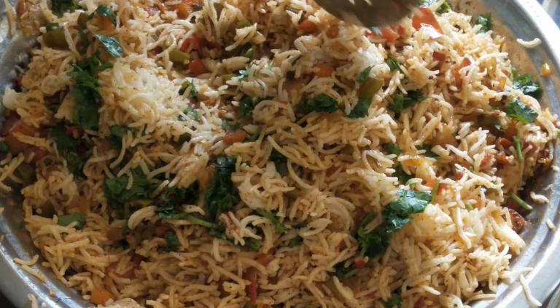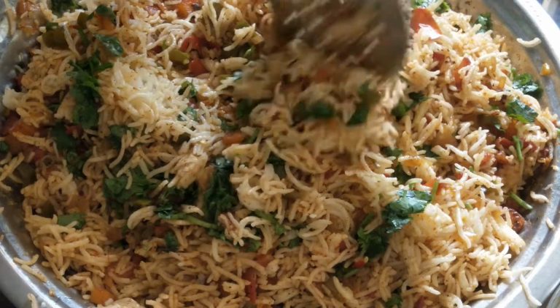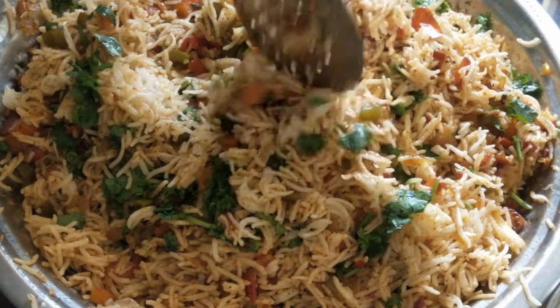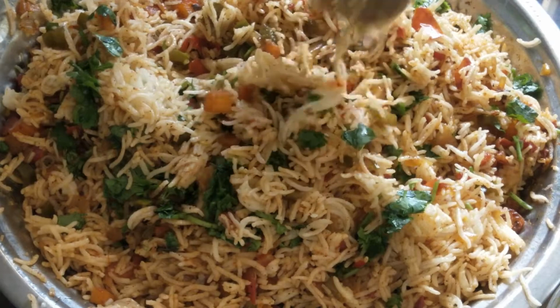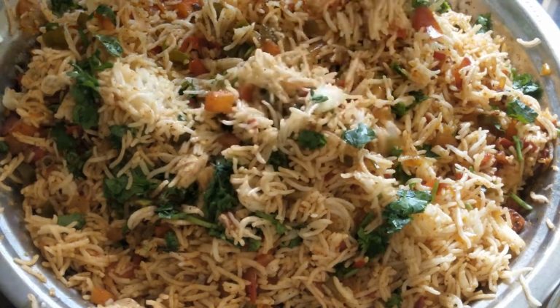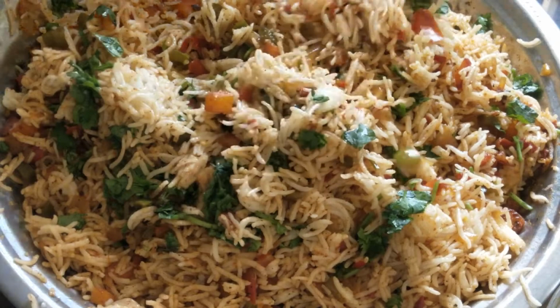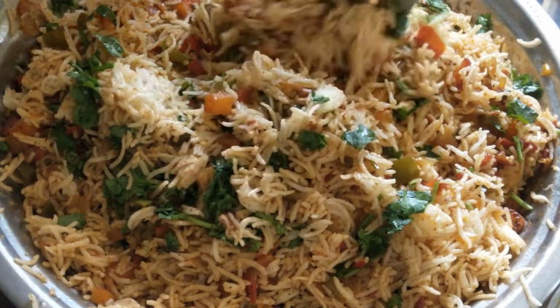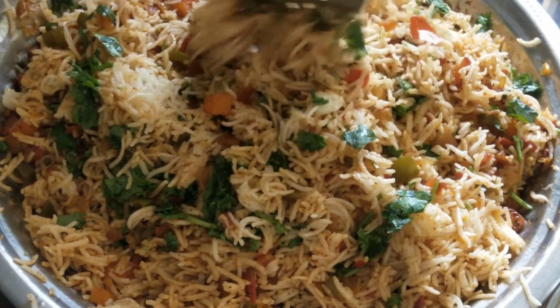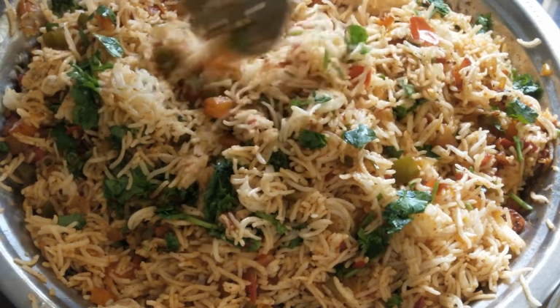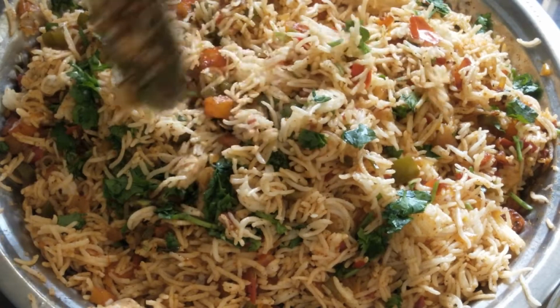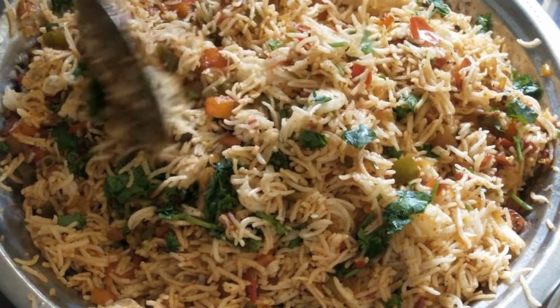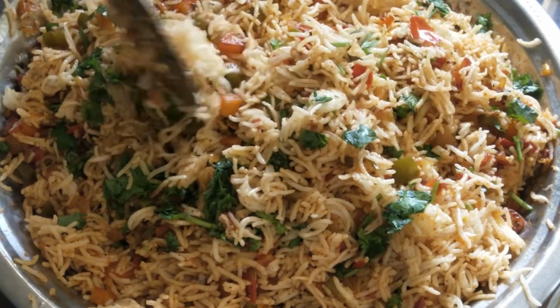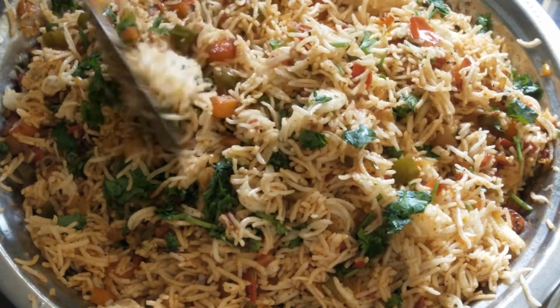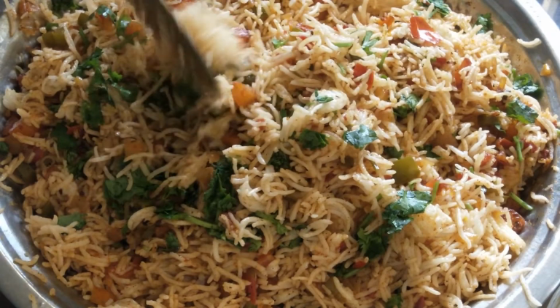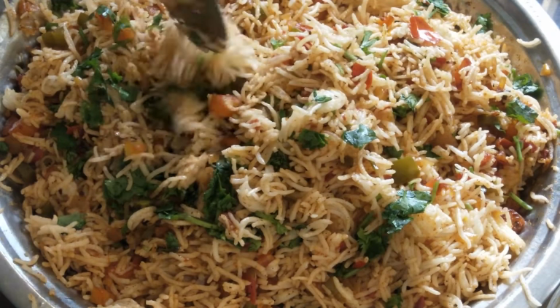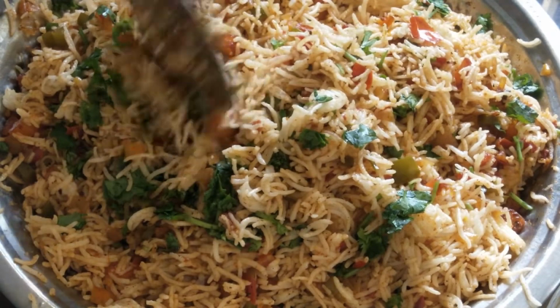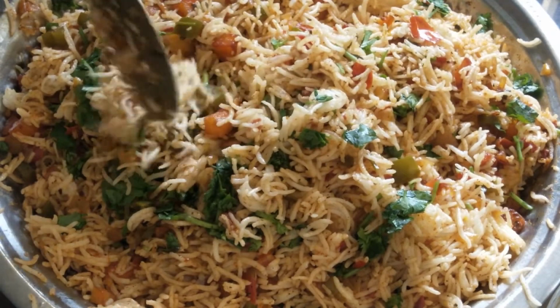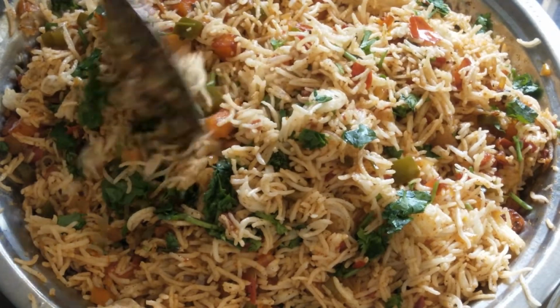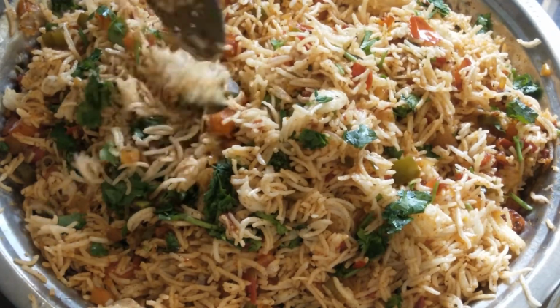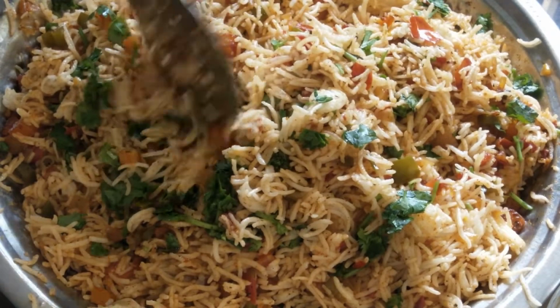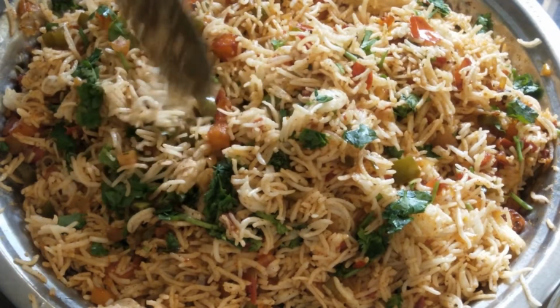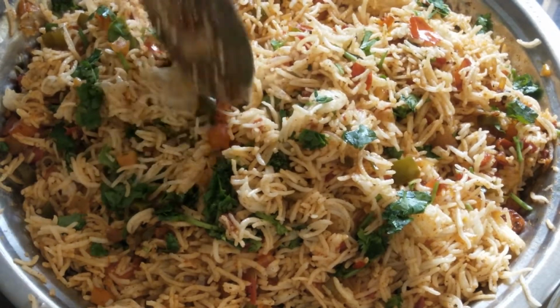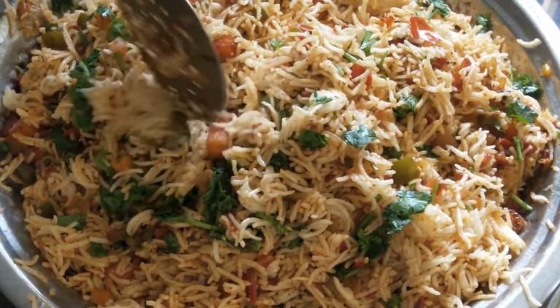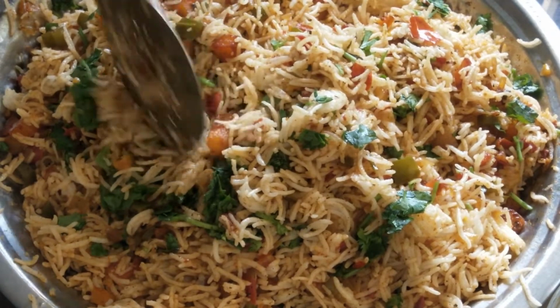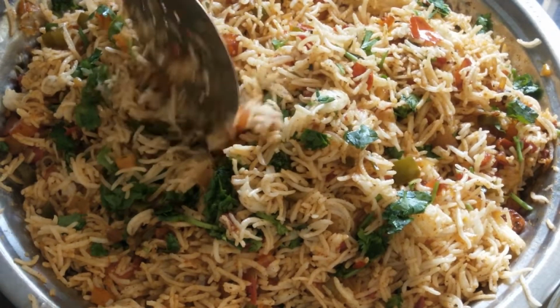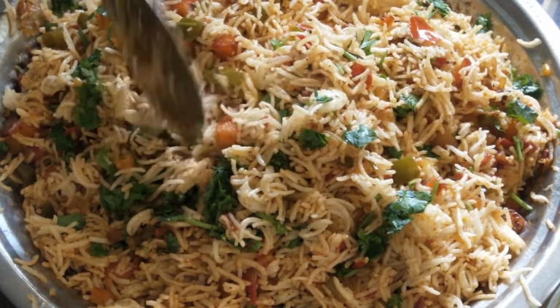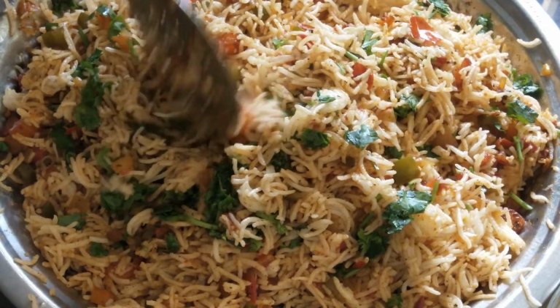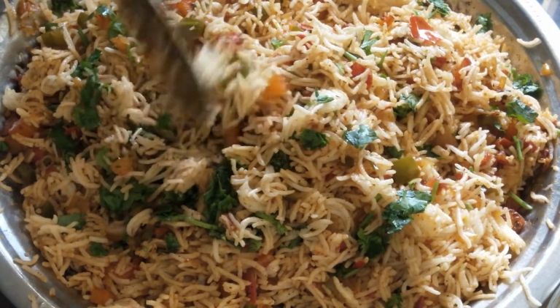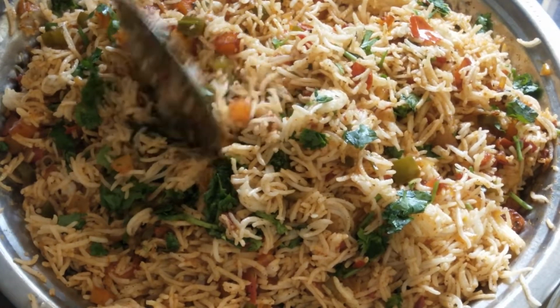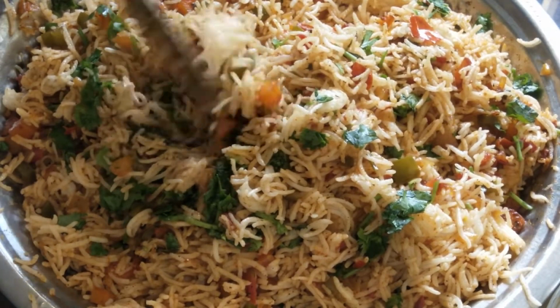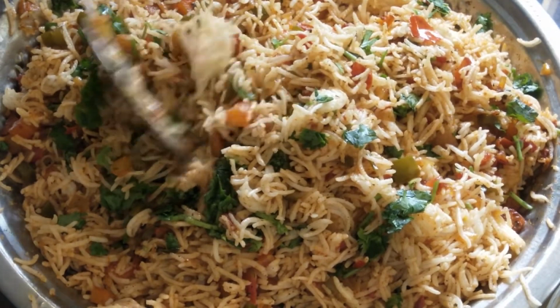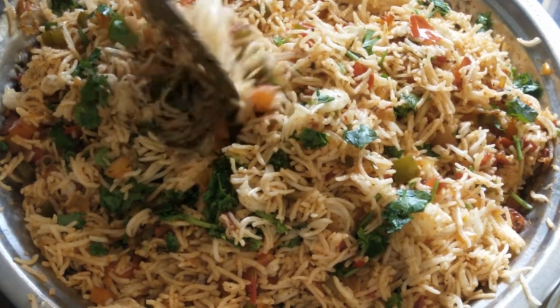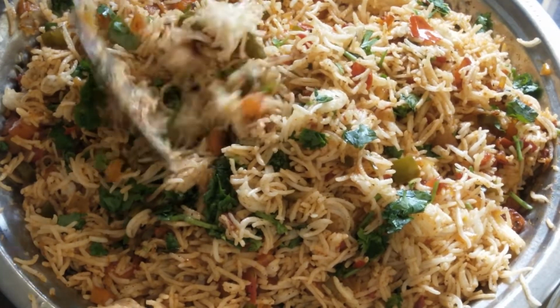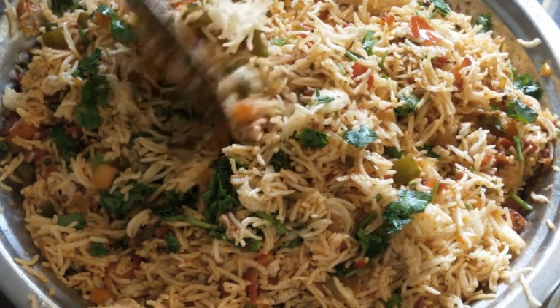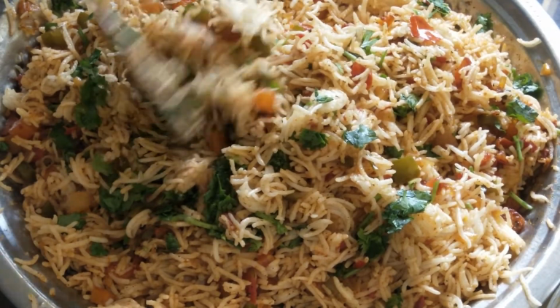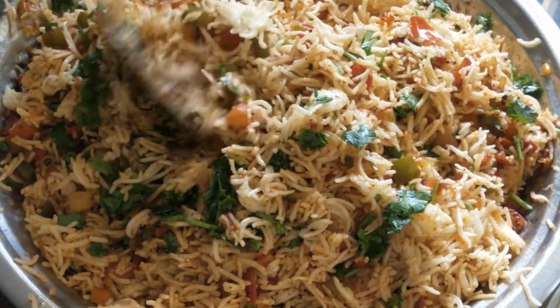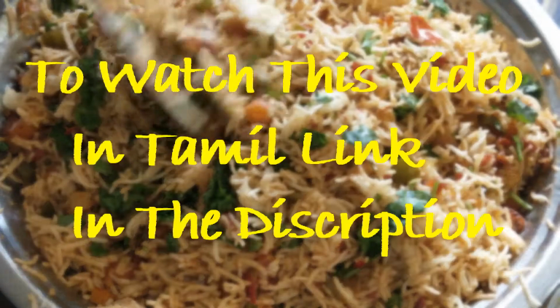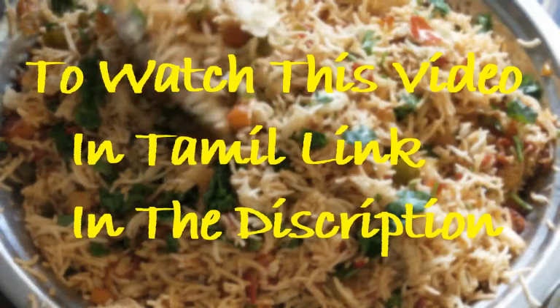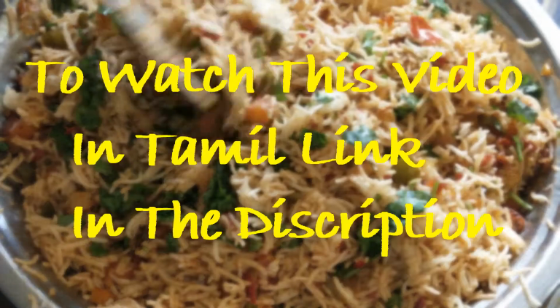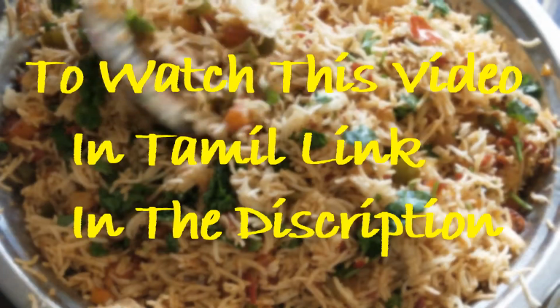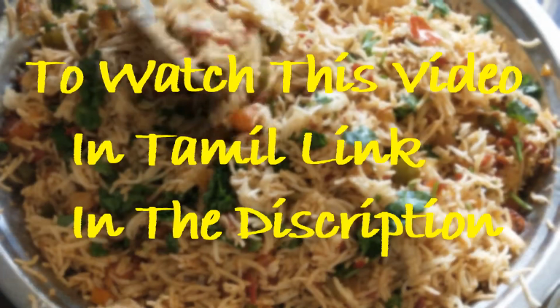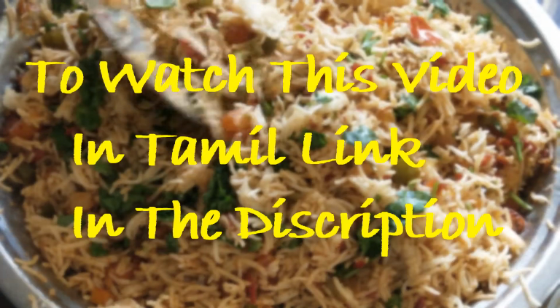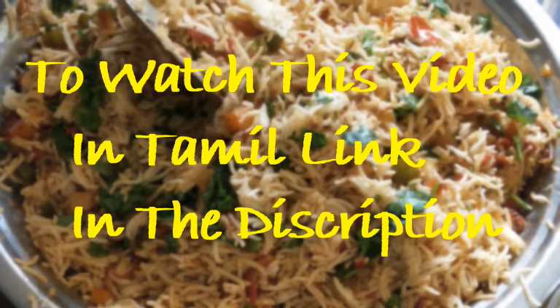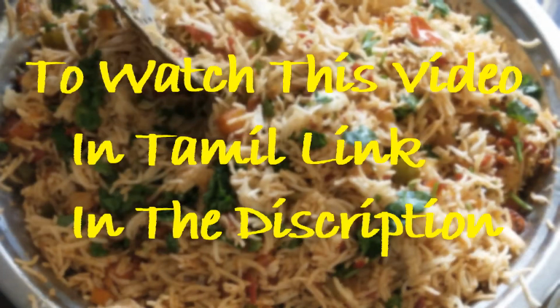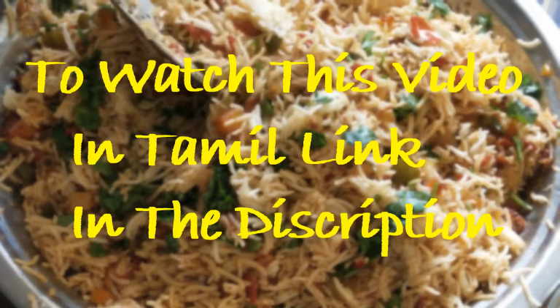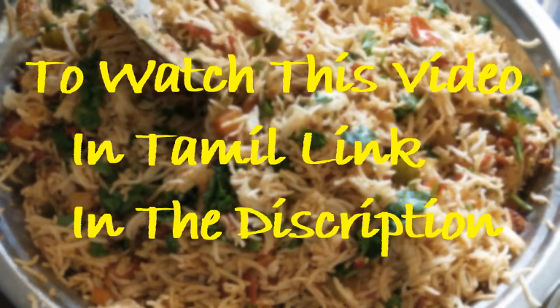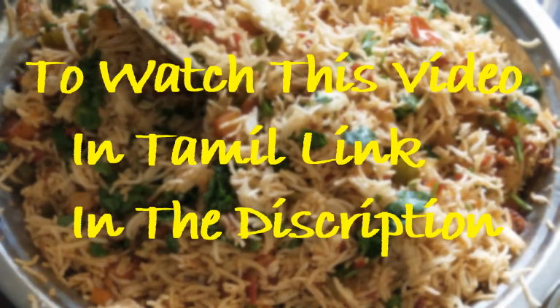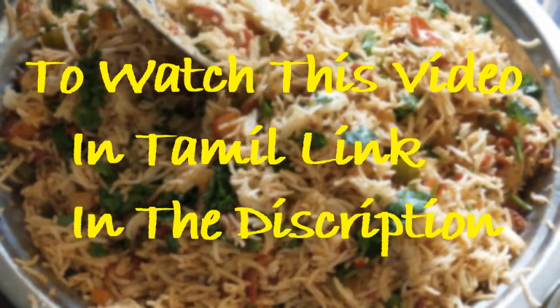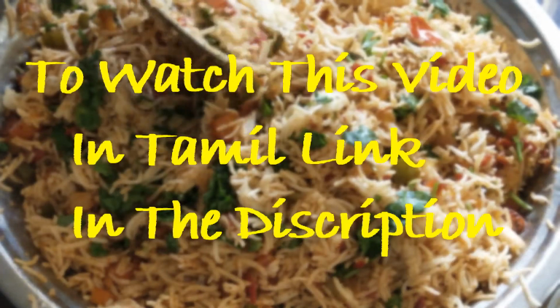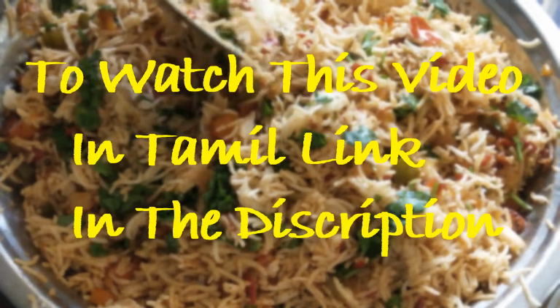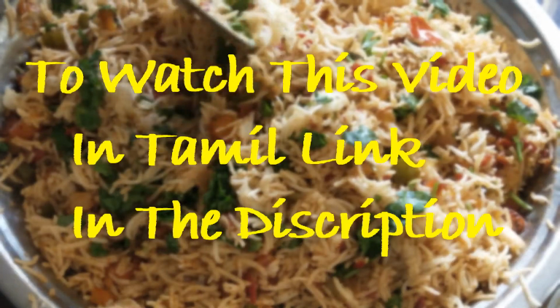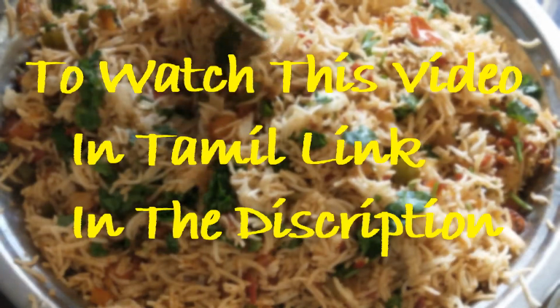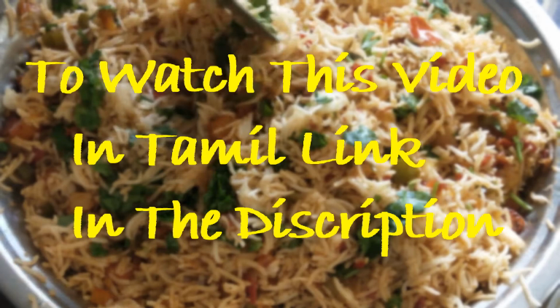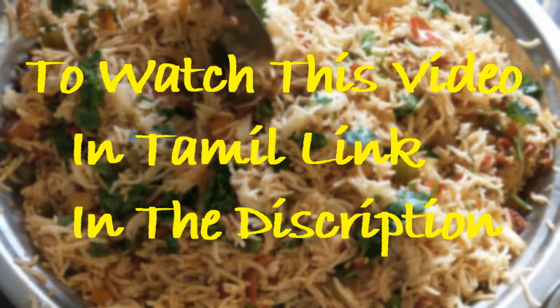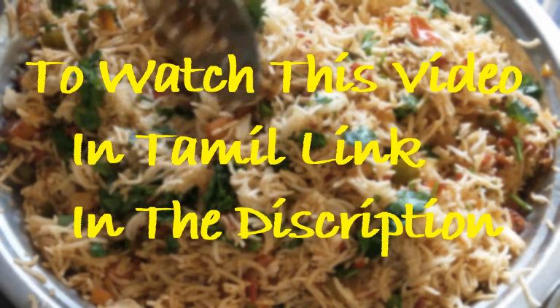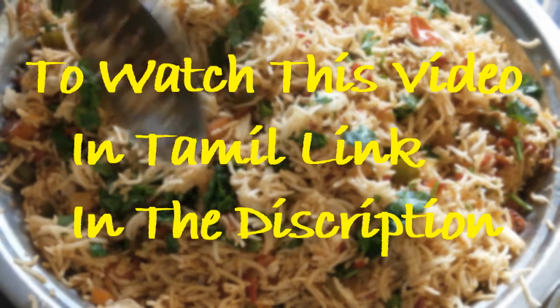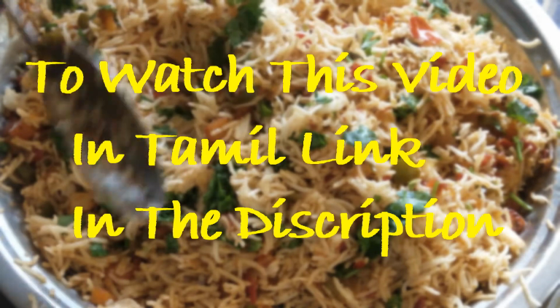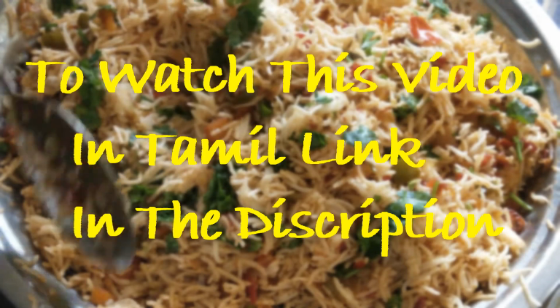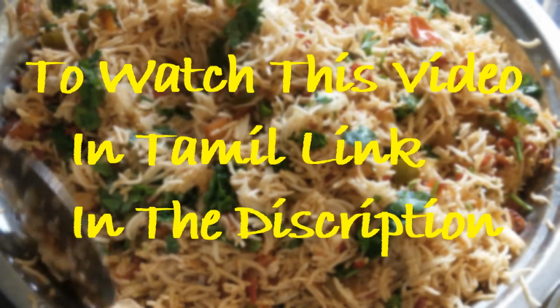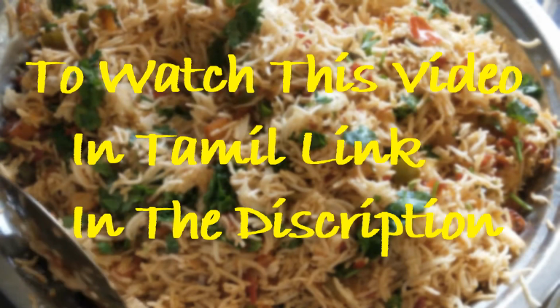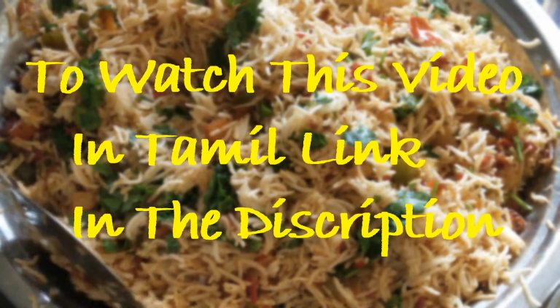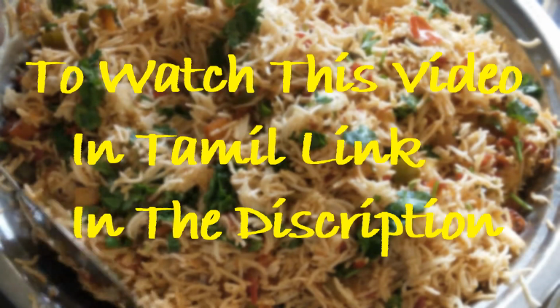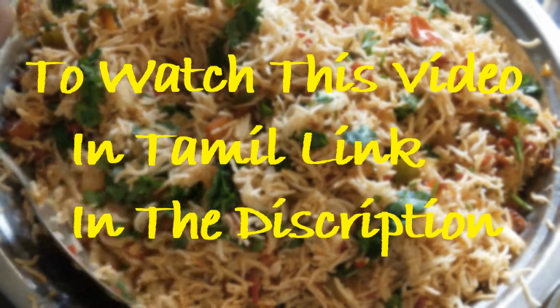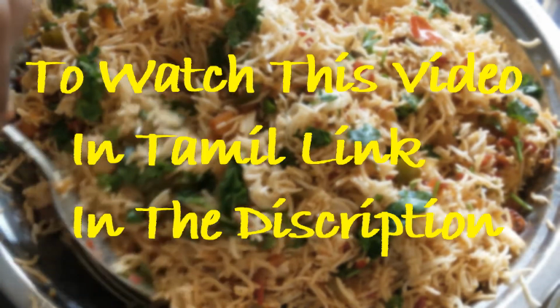Hi Viewers! Welcome to Cook with Piggy. Today I am going to do Kada Rice. Let's go into the video.